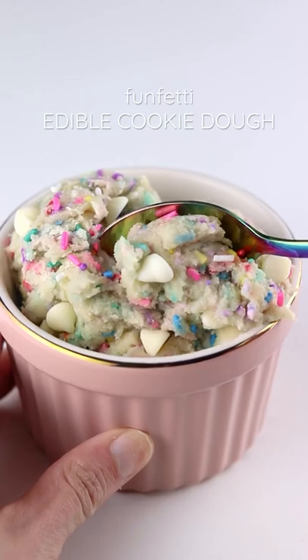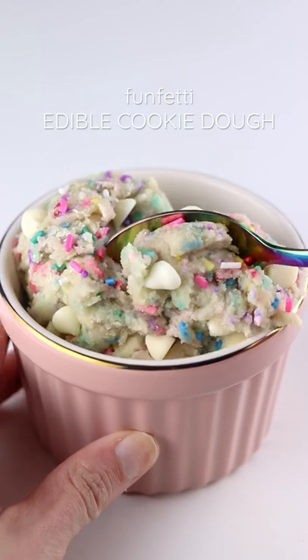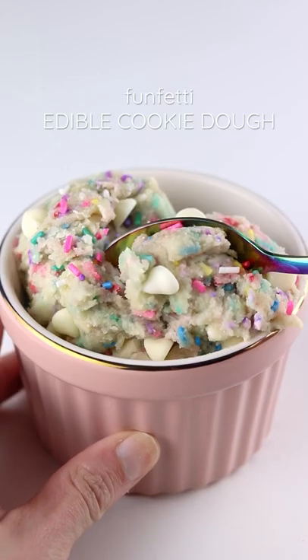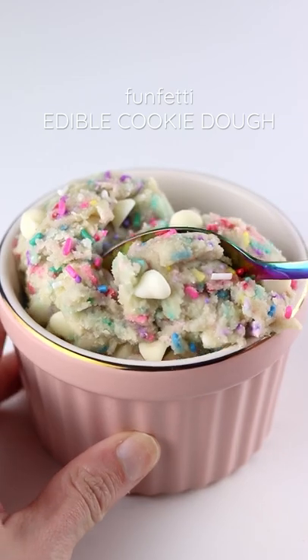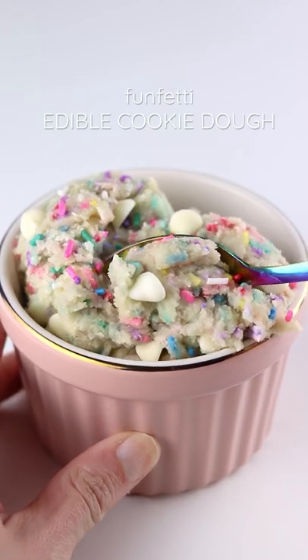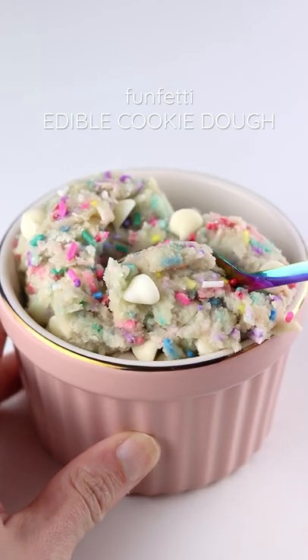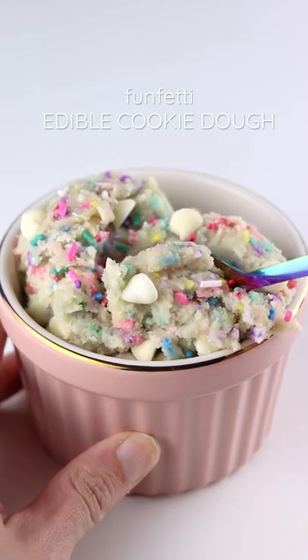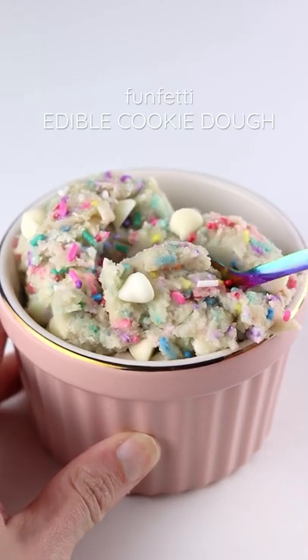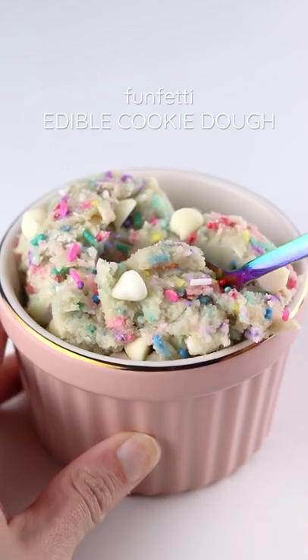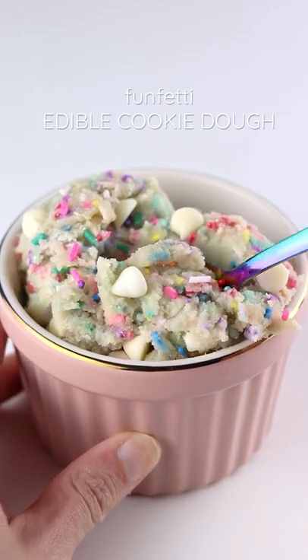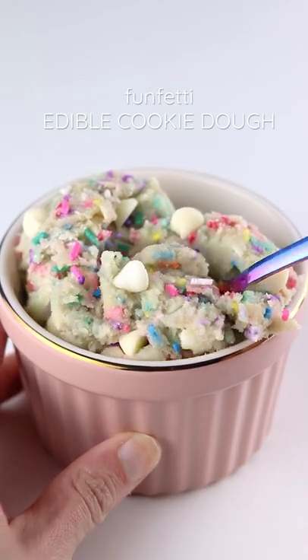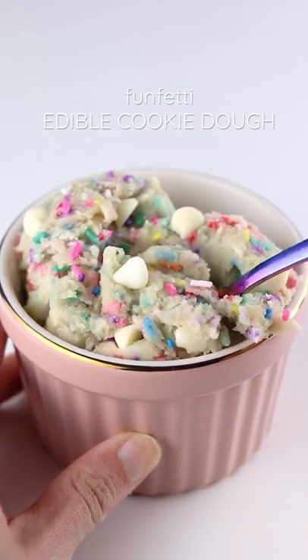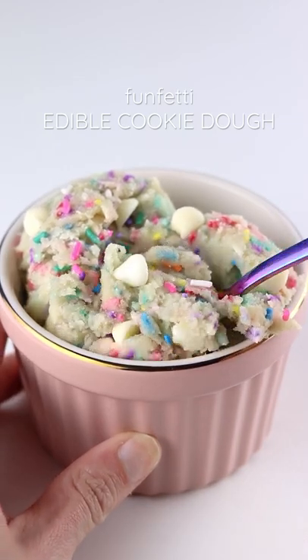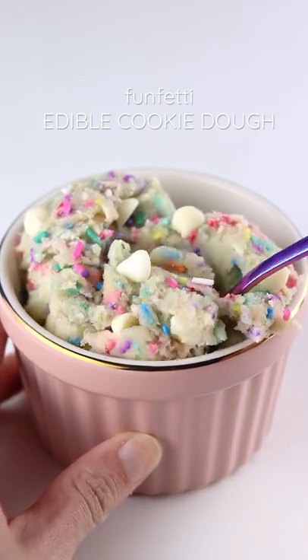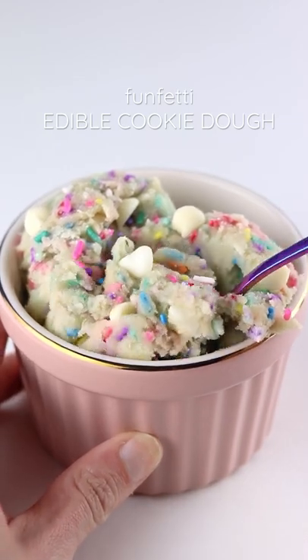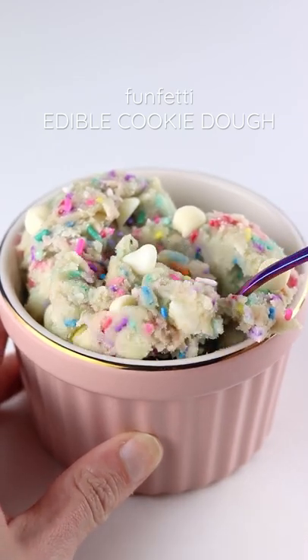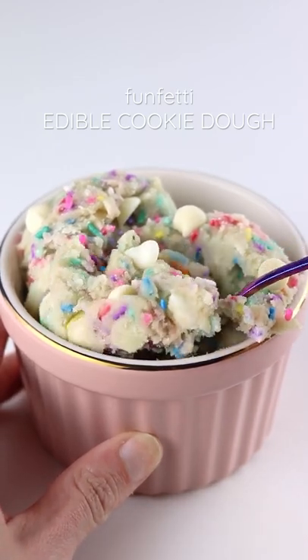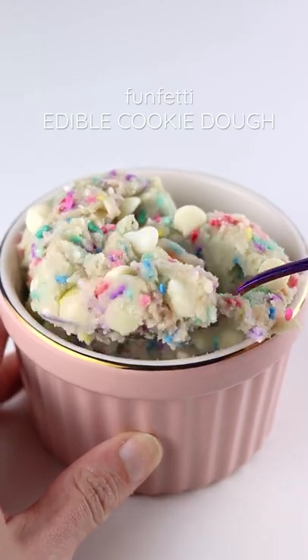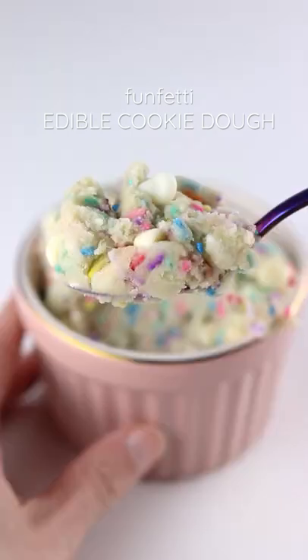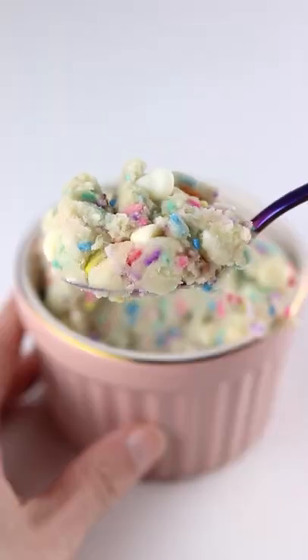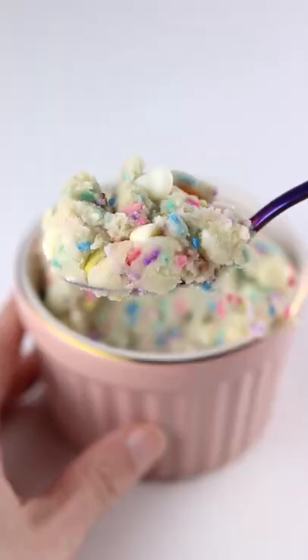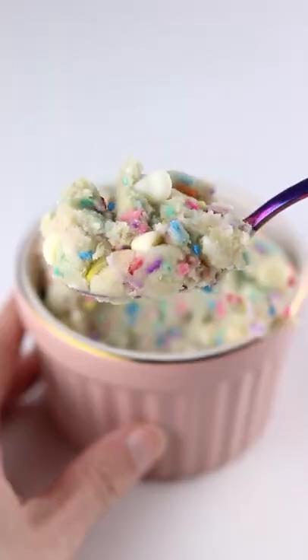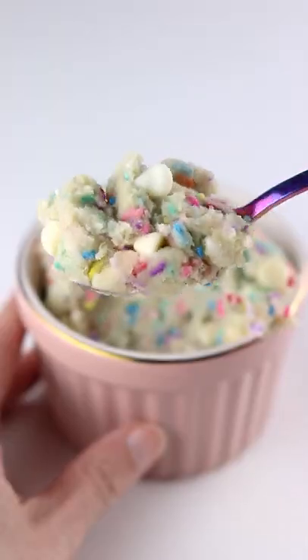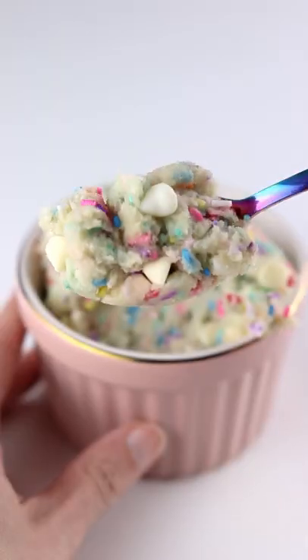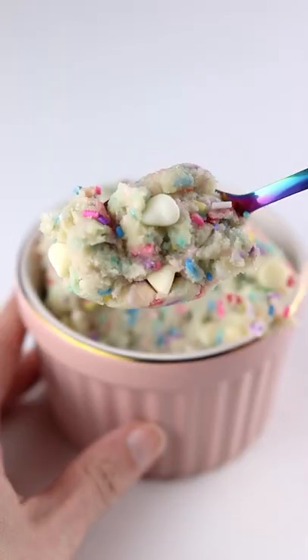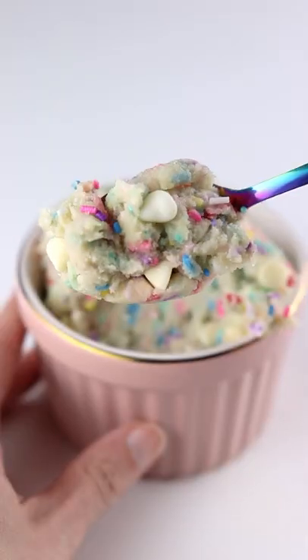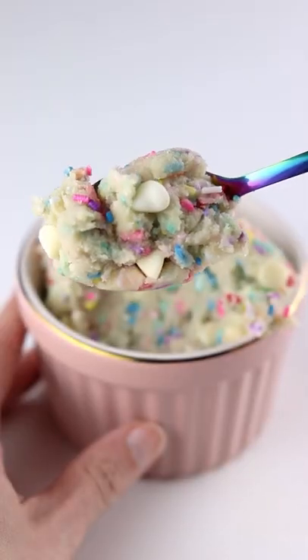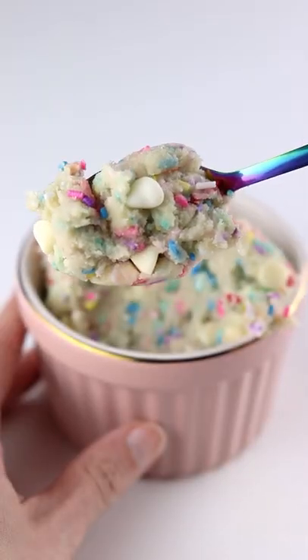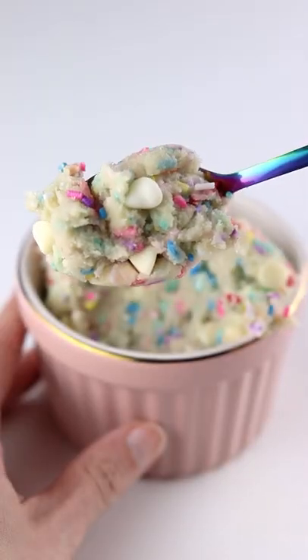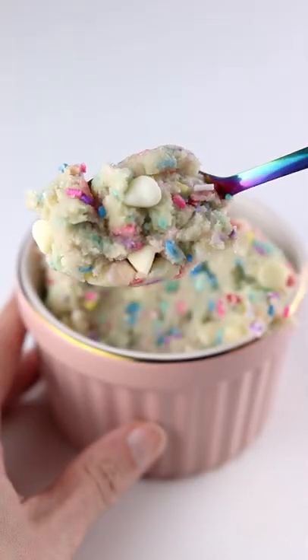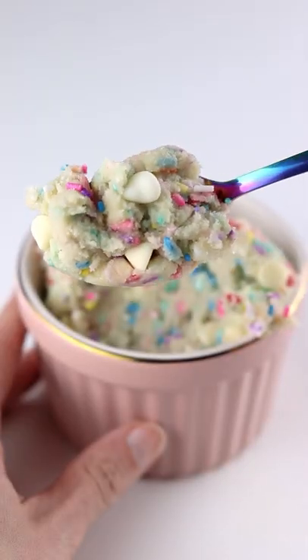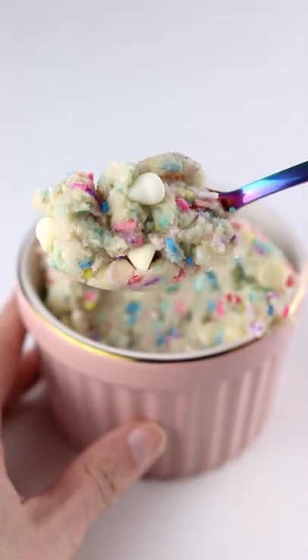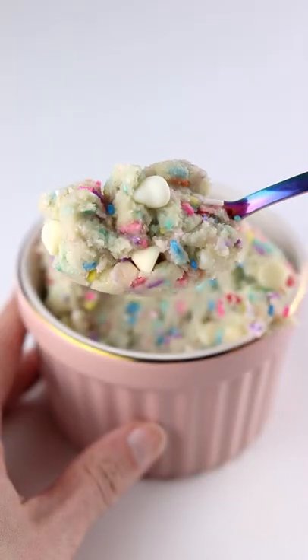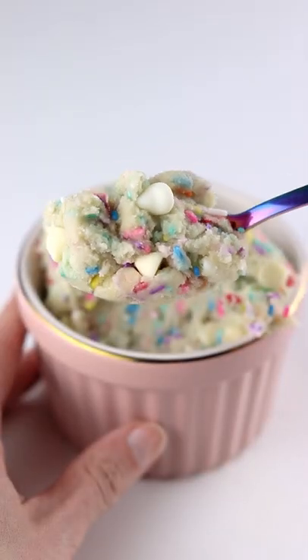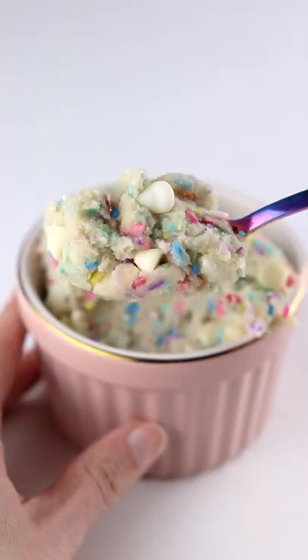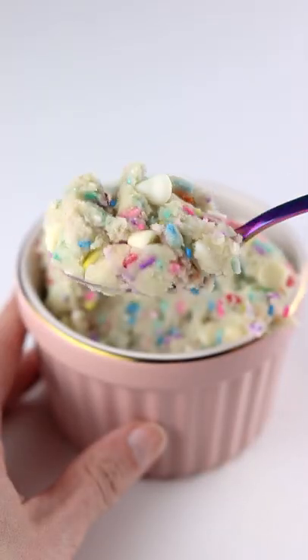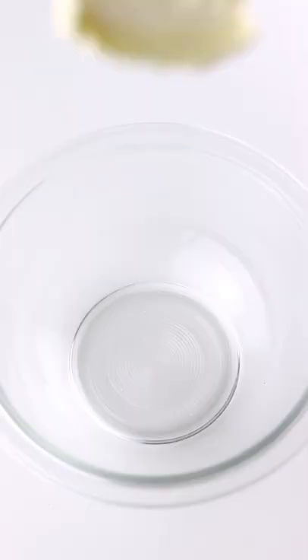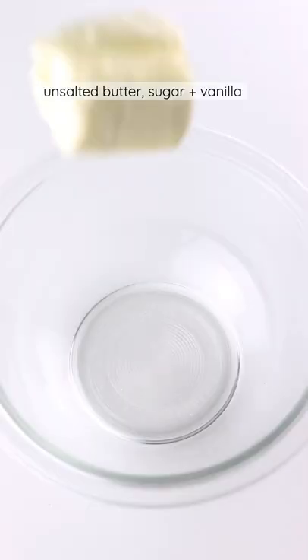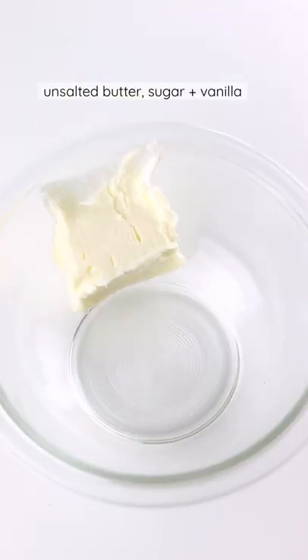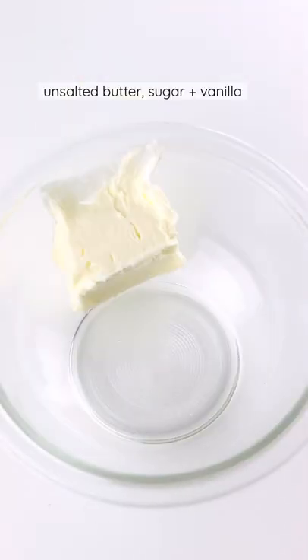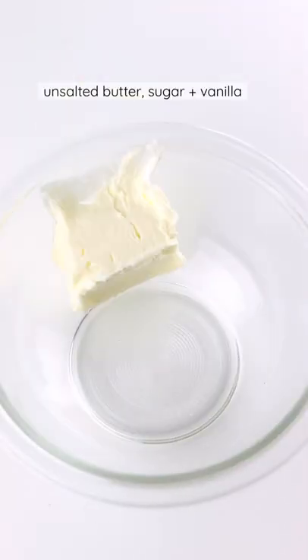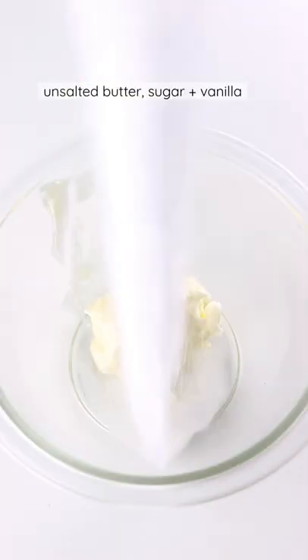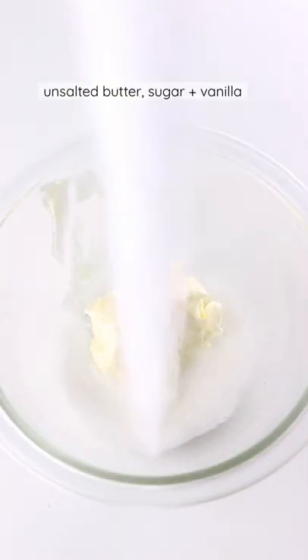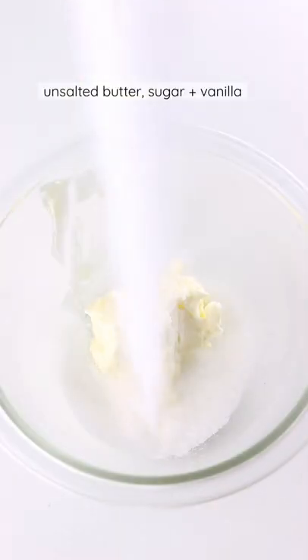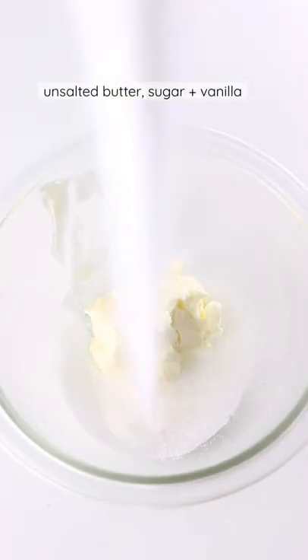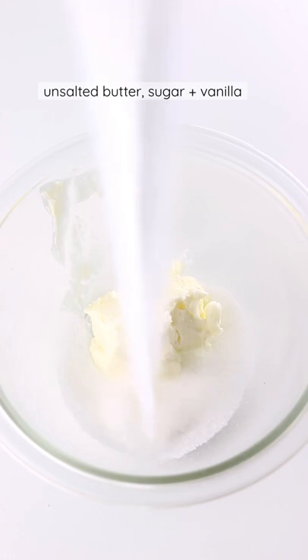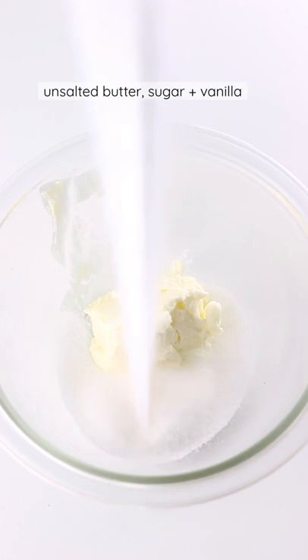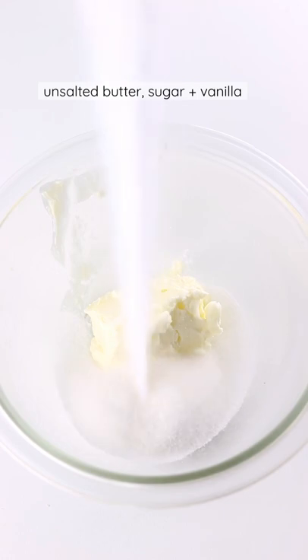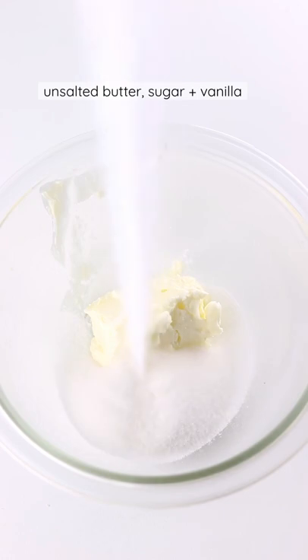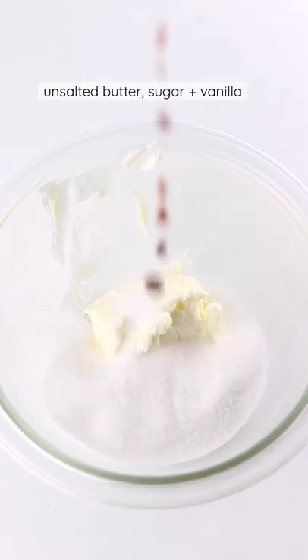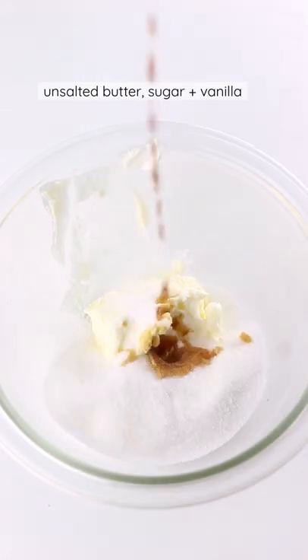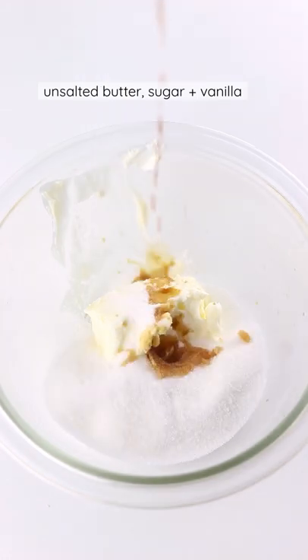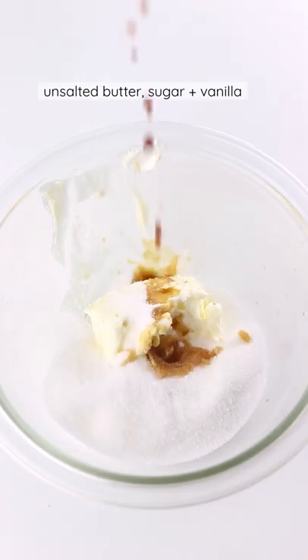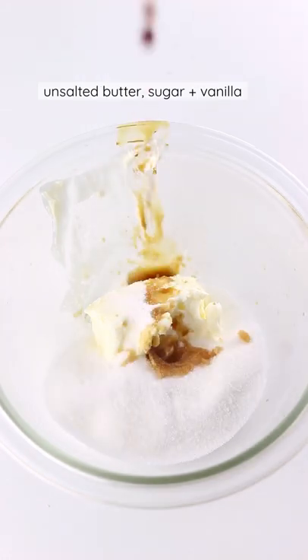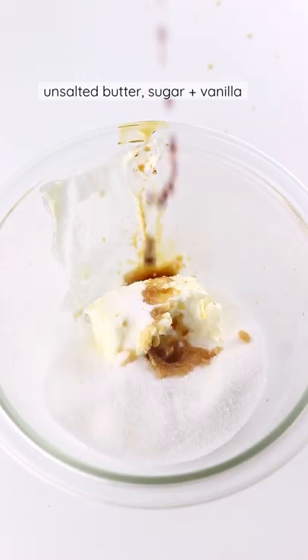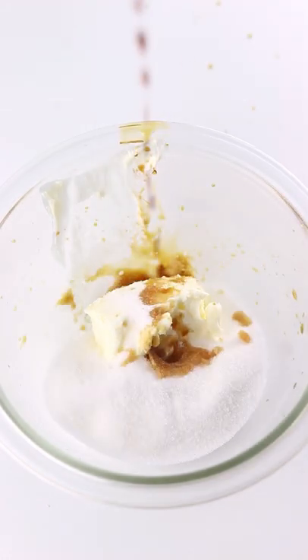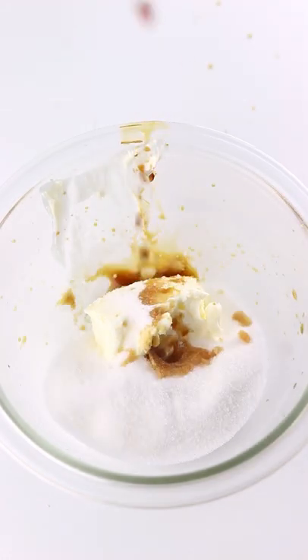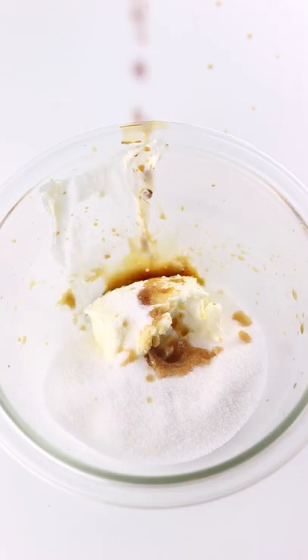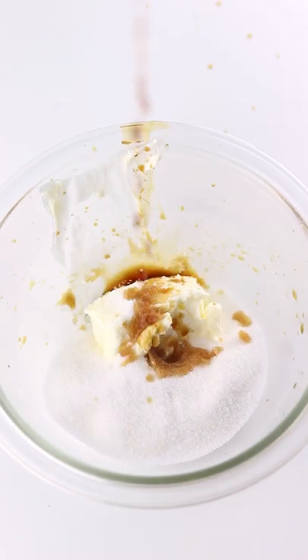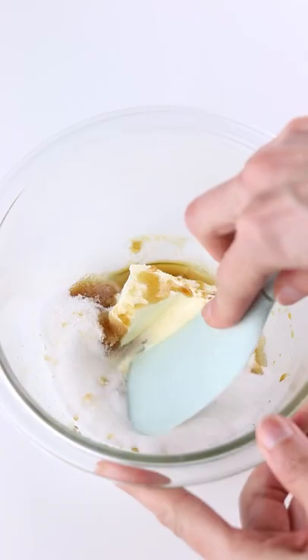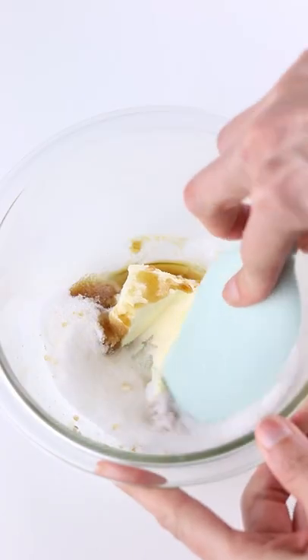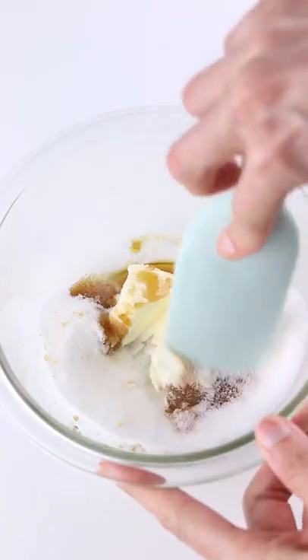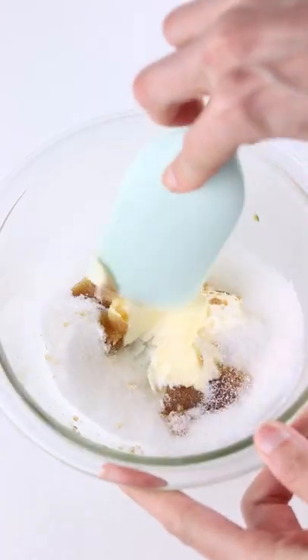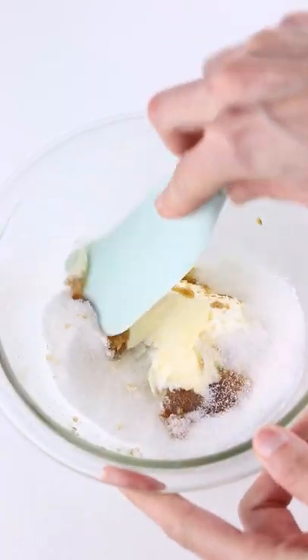I could not believe it. This cookie dough tastes exactly like a birthday cake. You're gonna need some unsalted butter, white sugar, and vanilla extract.